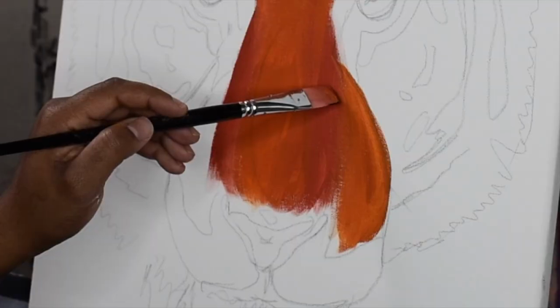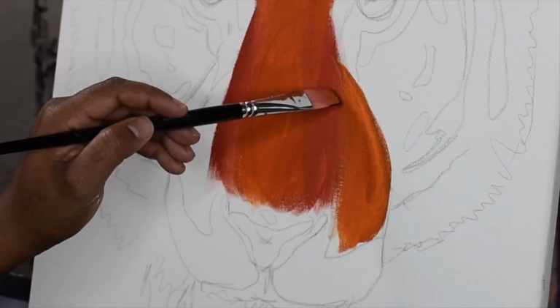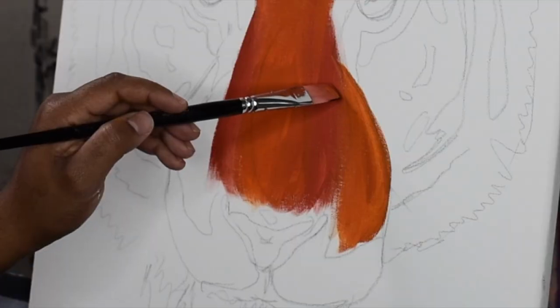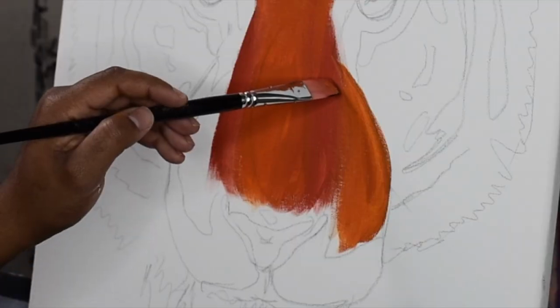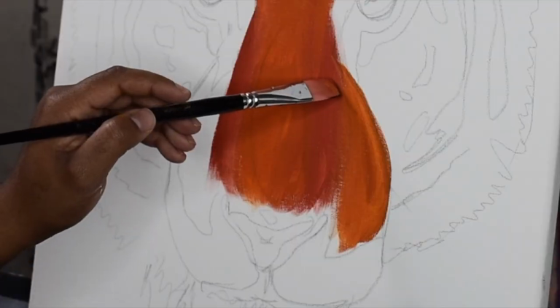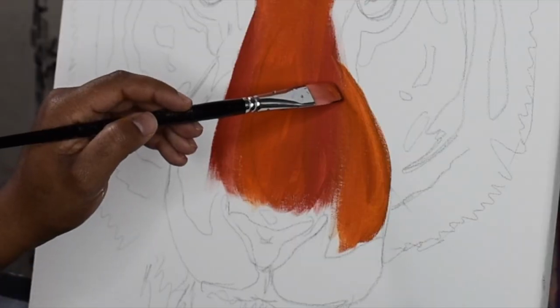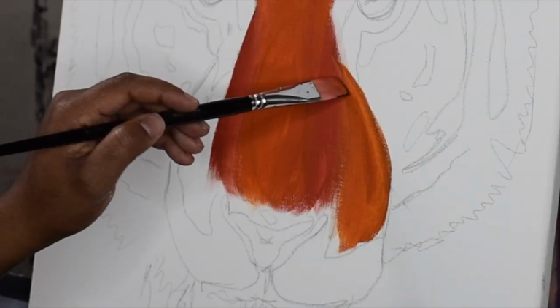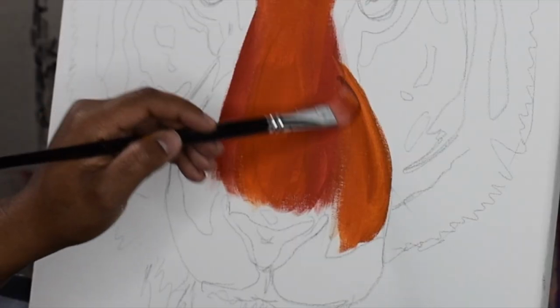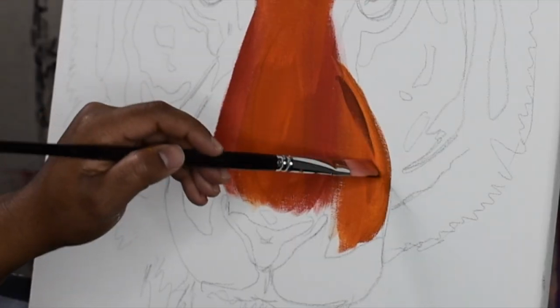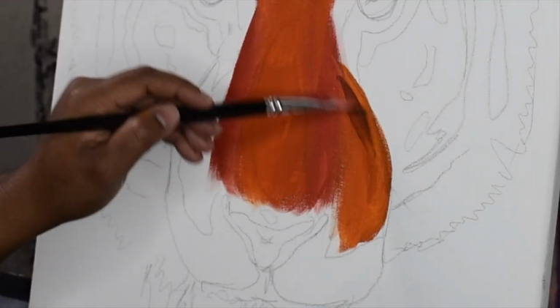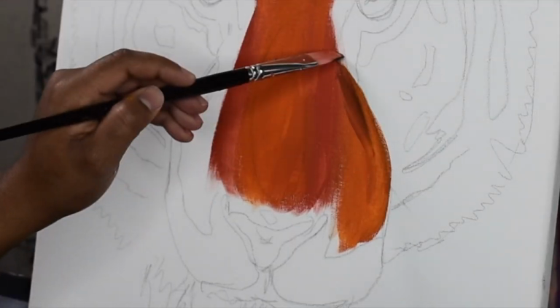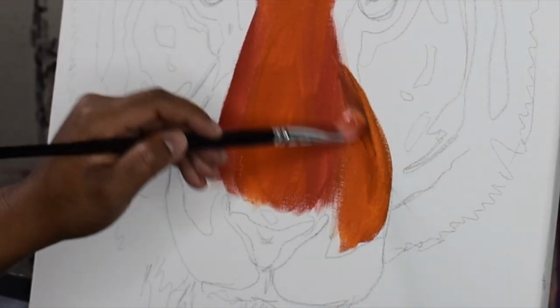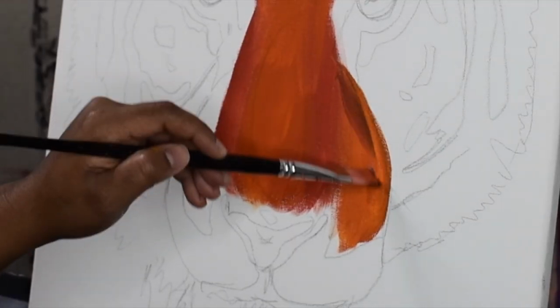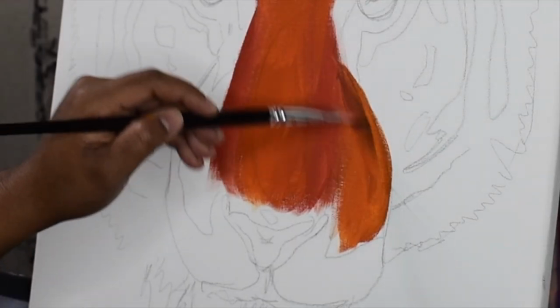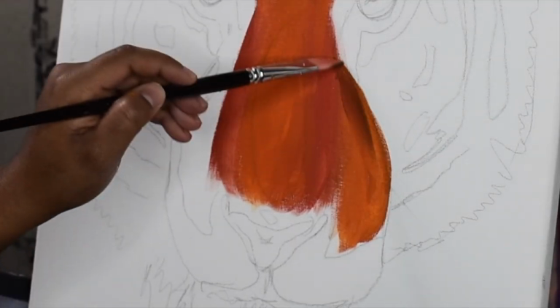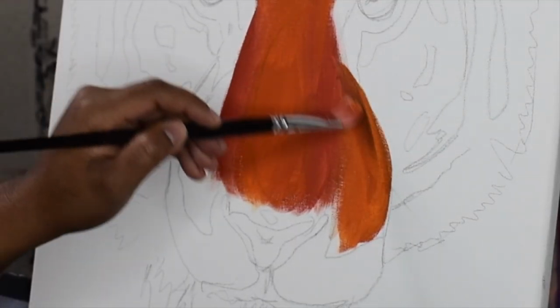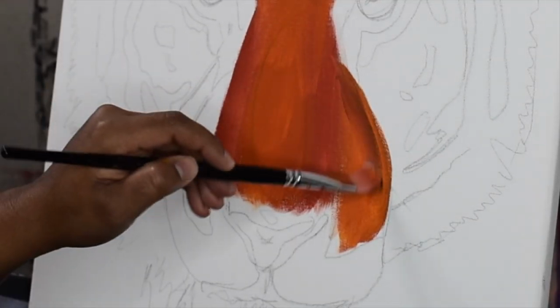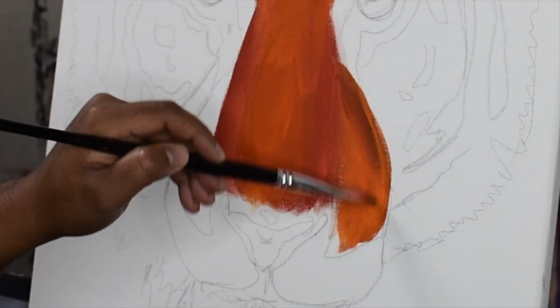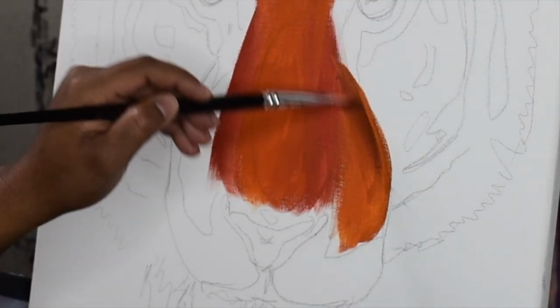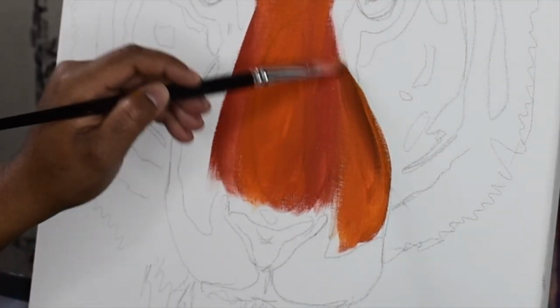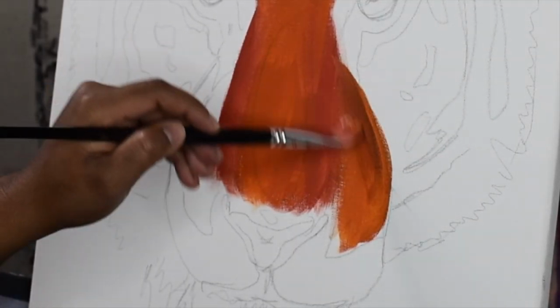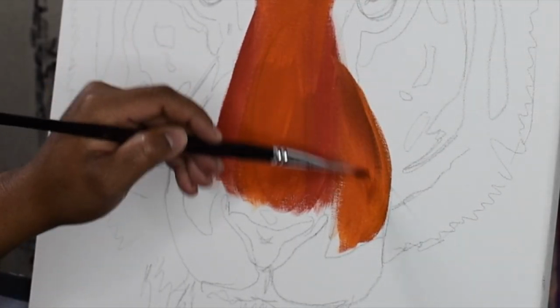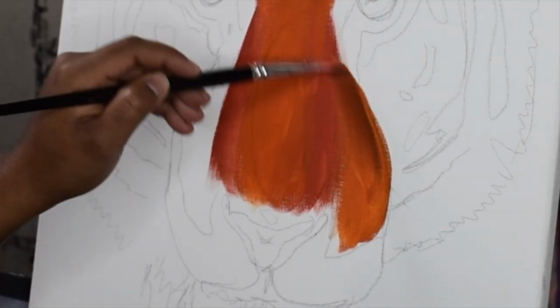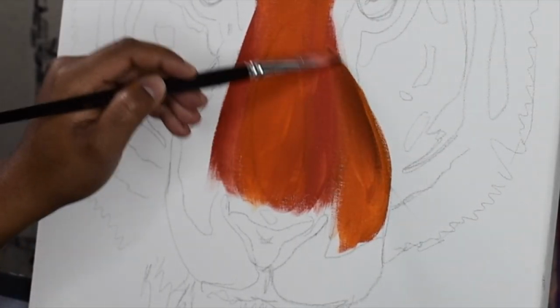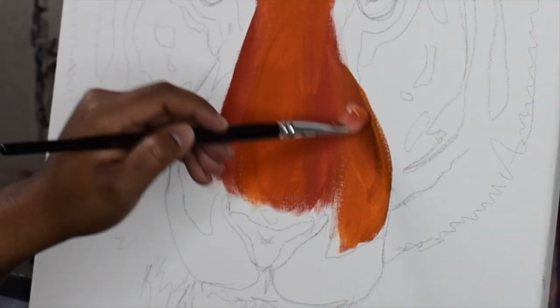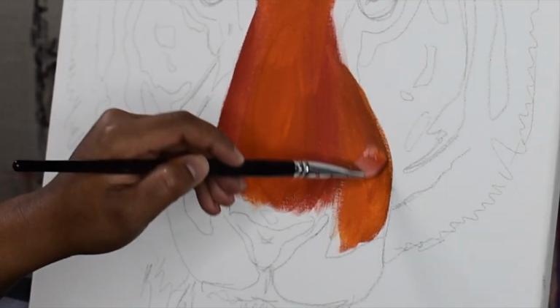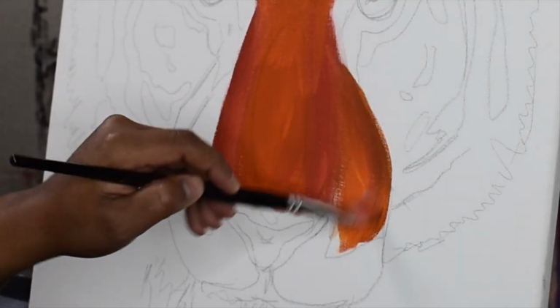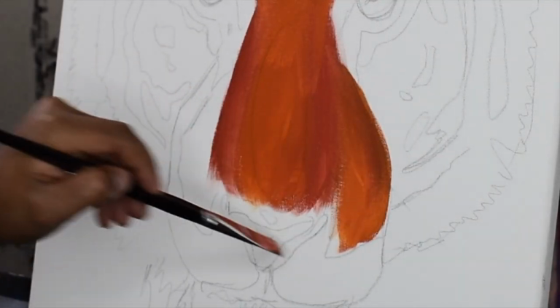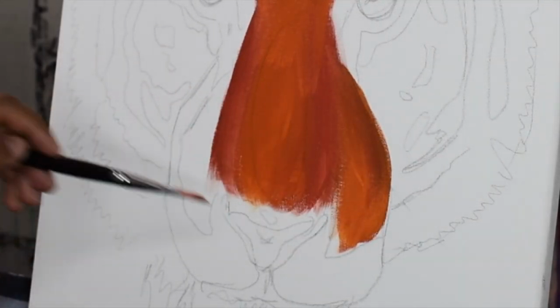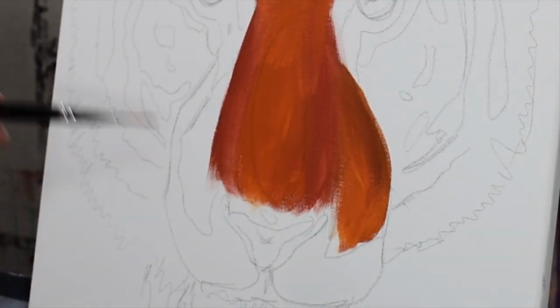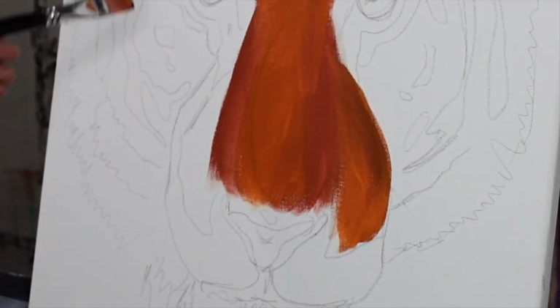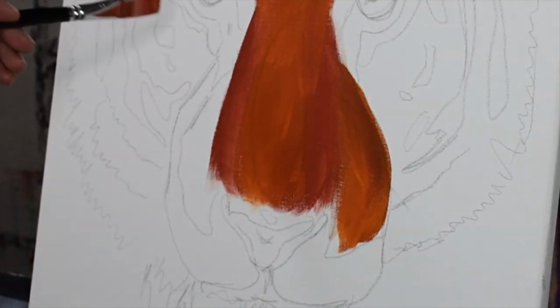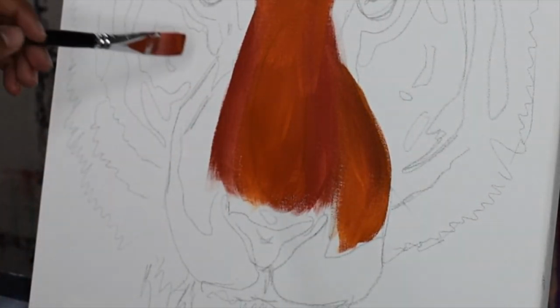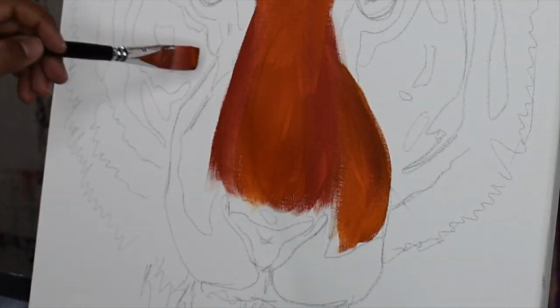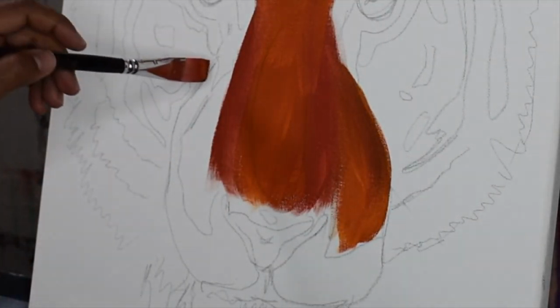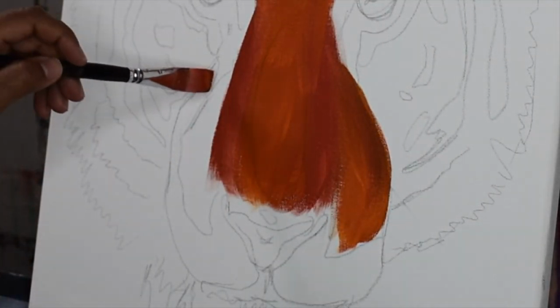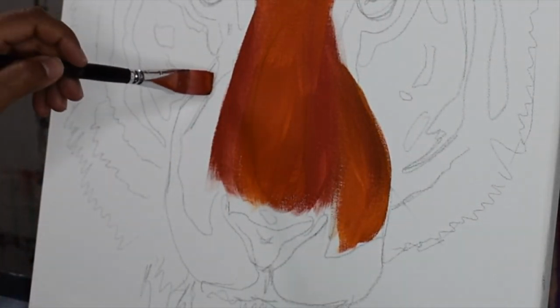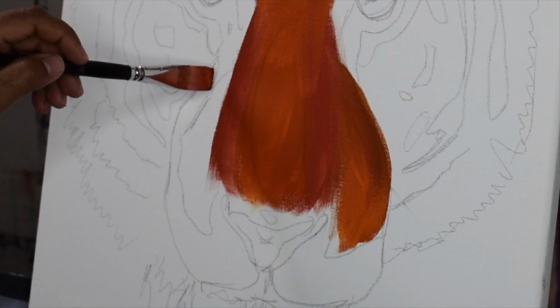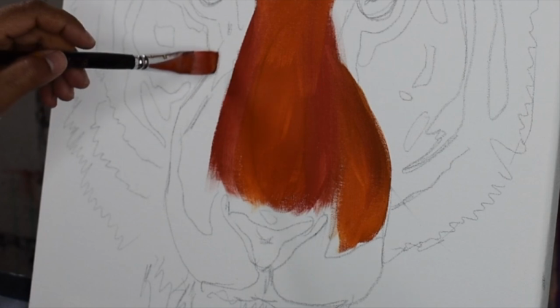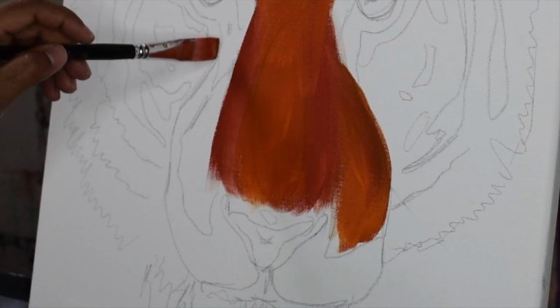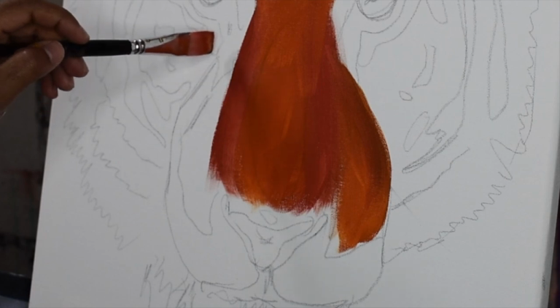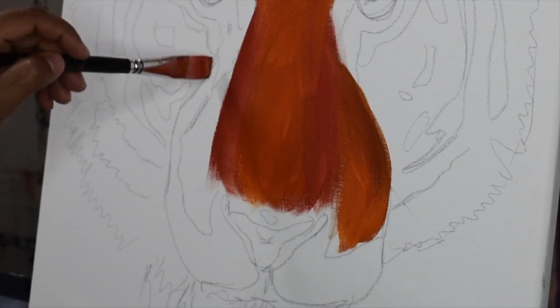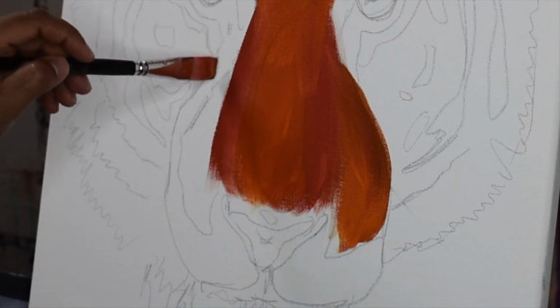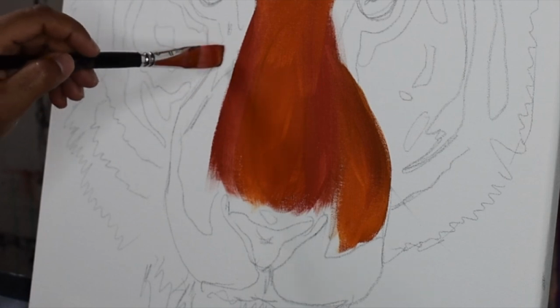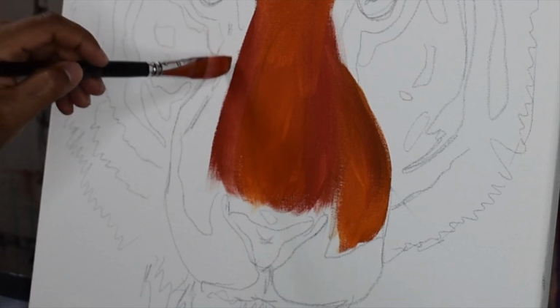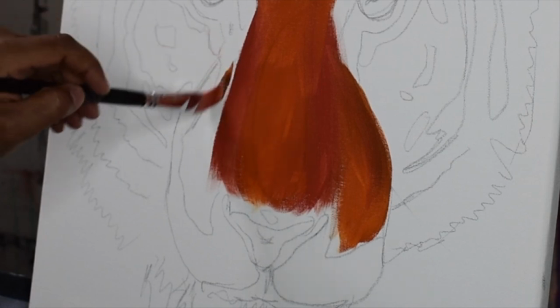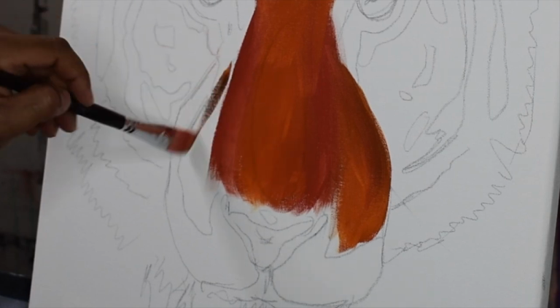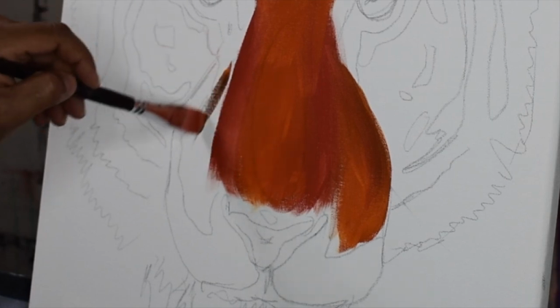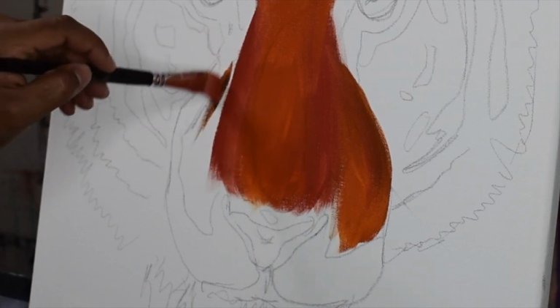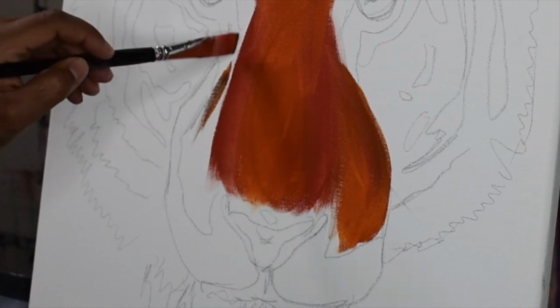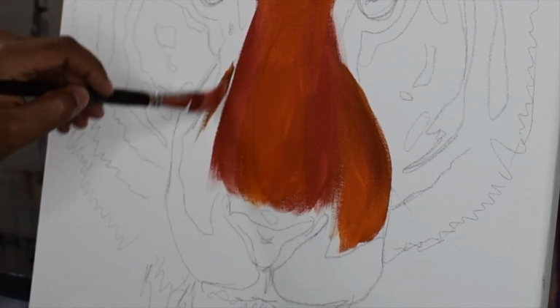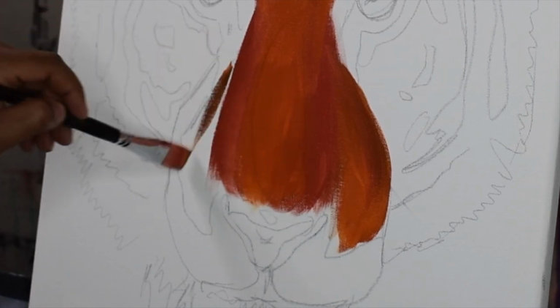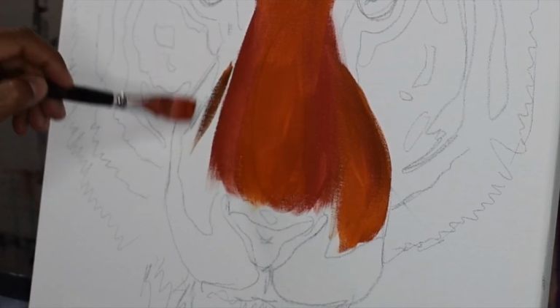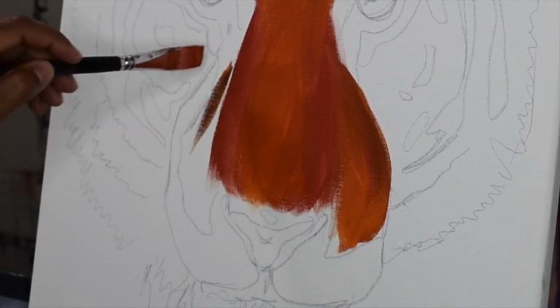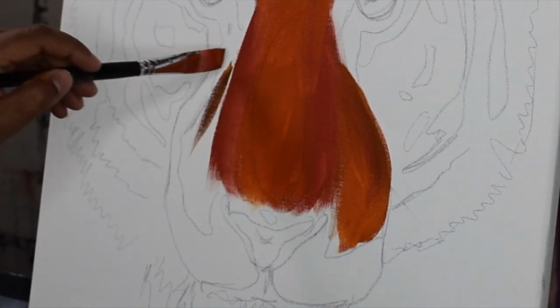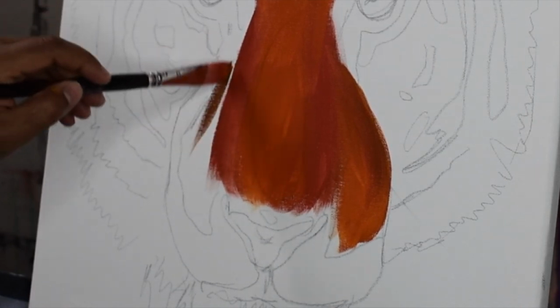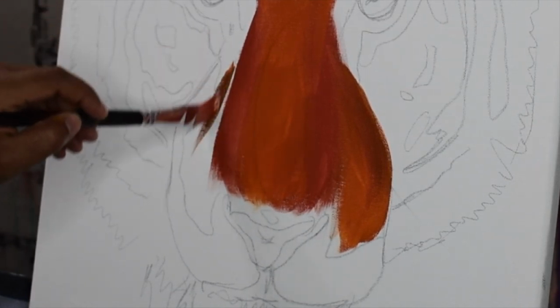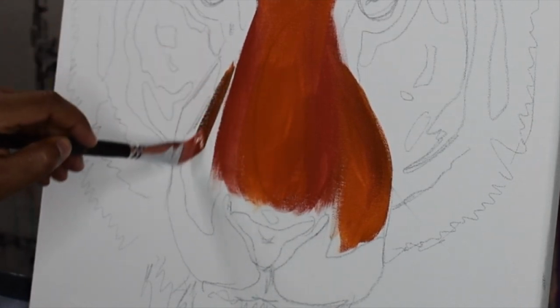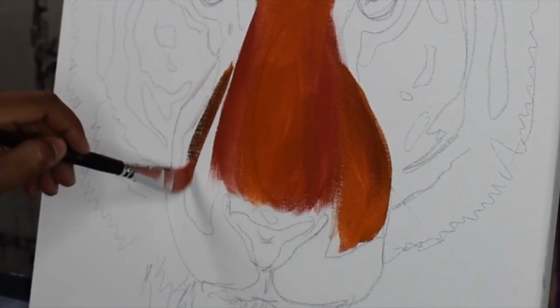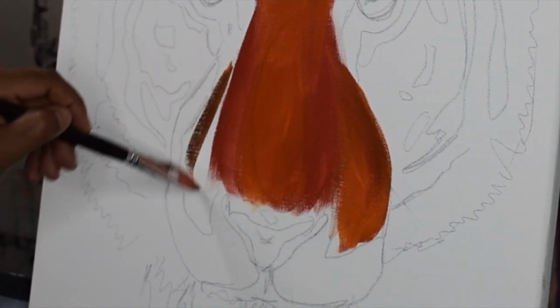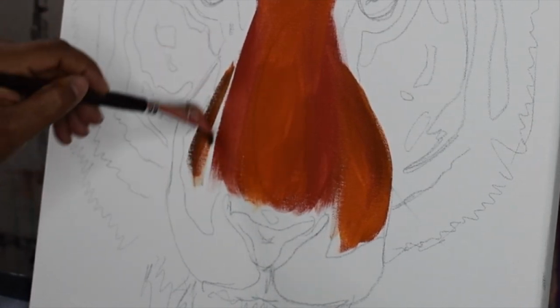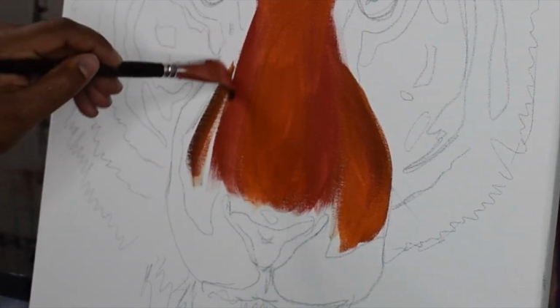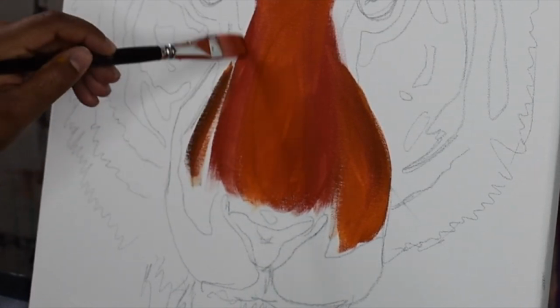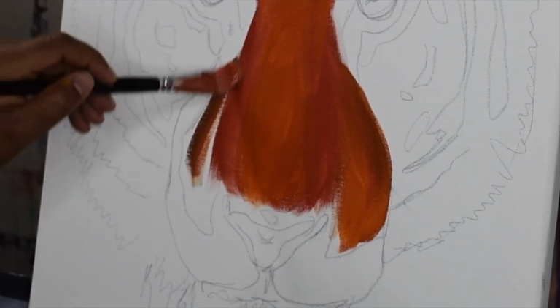Here I've added a tip of black to my undertone so that I can create a deeper shadow for the tiger's muzzle.